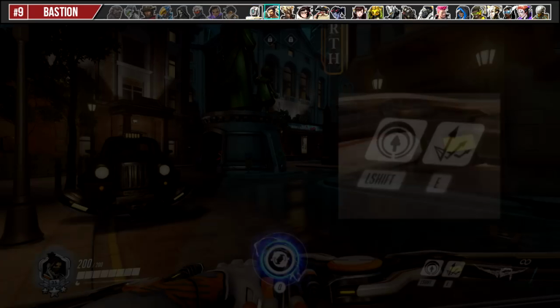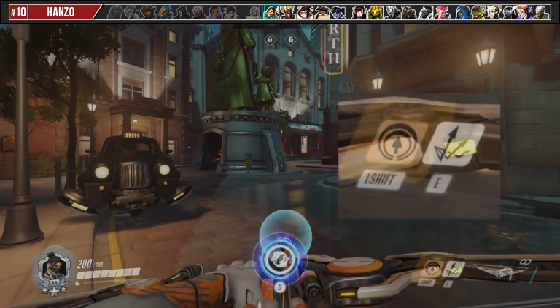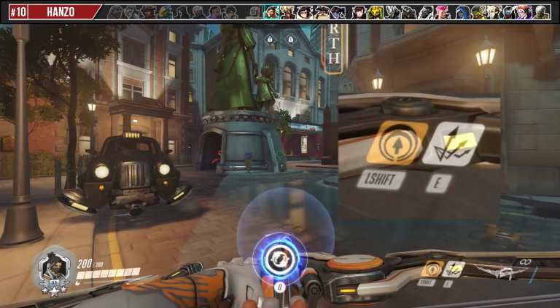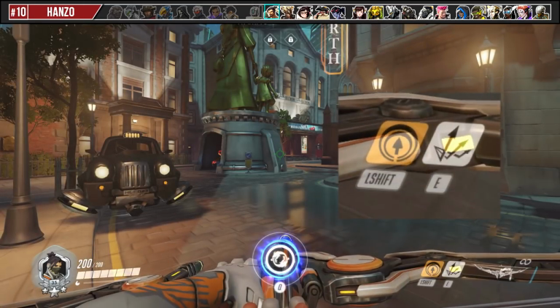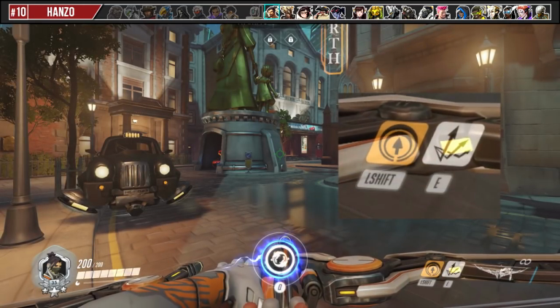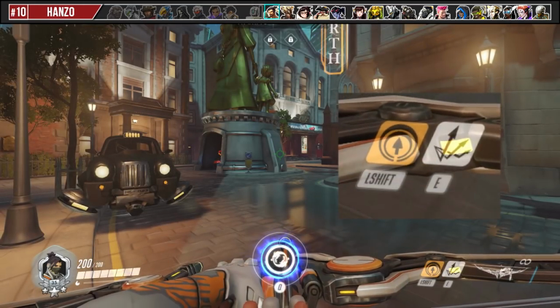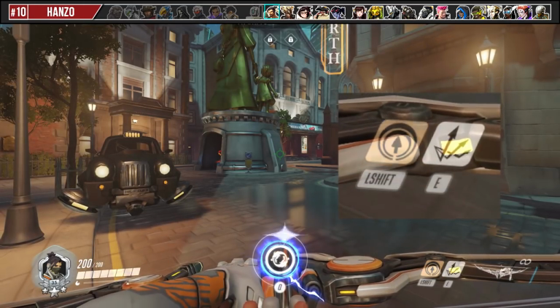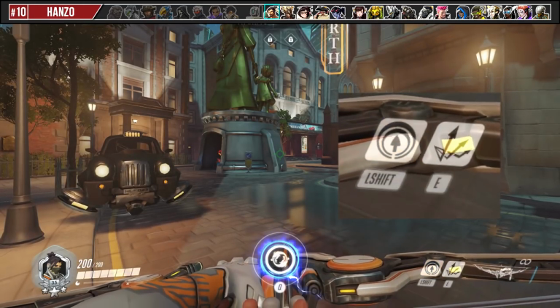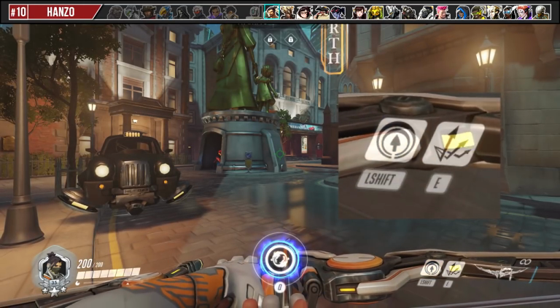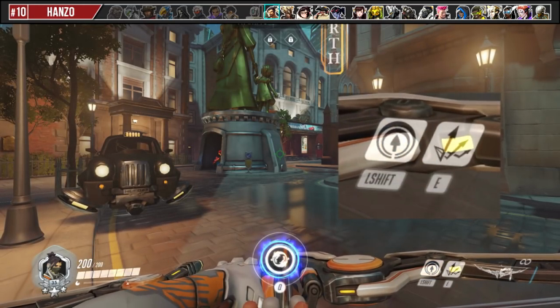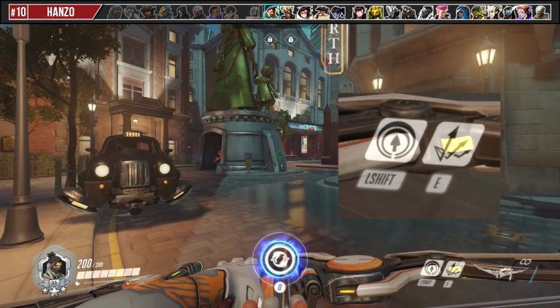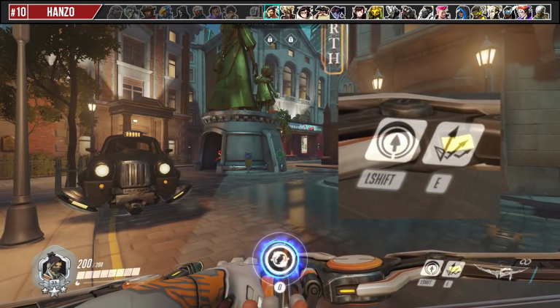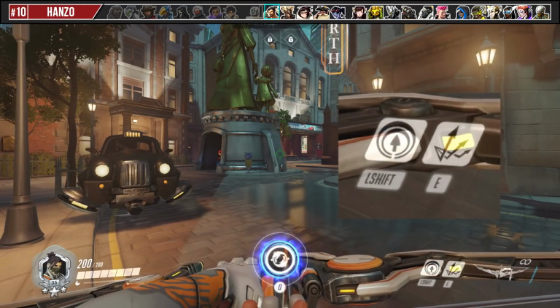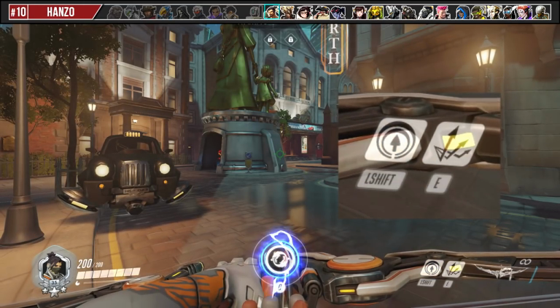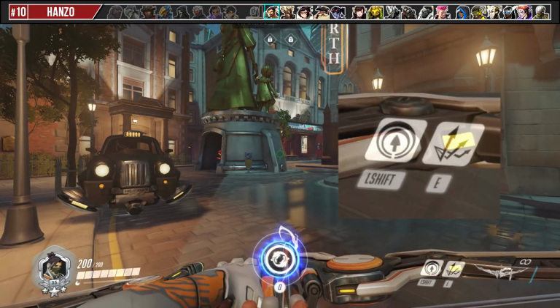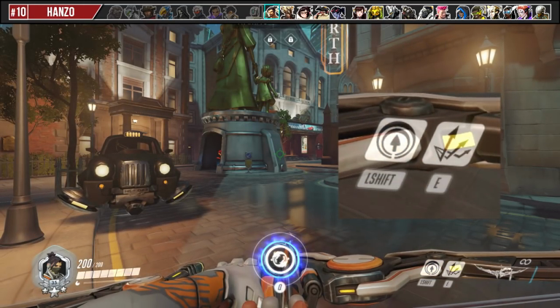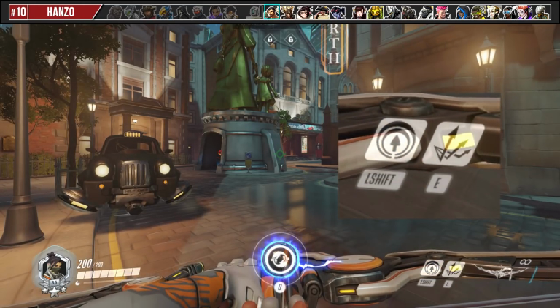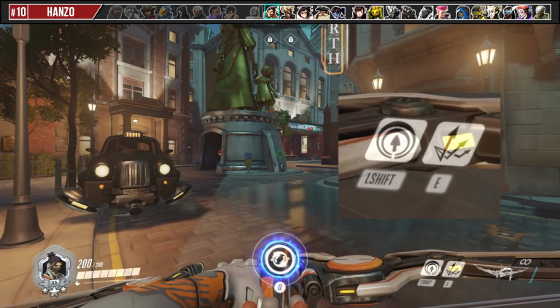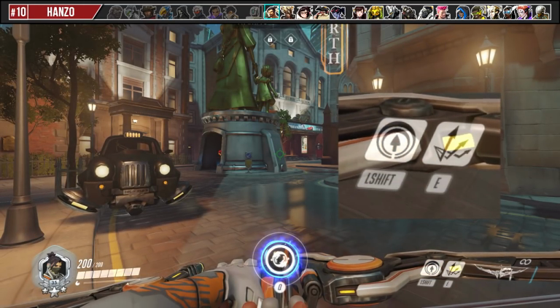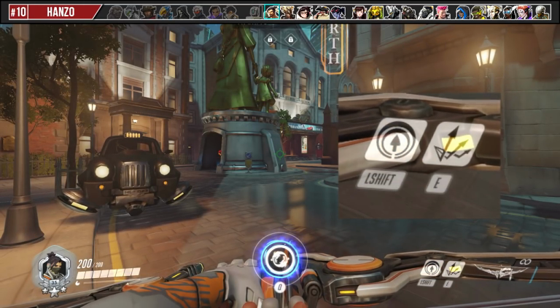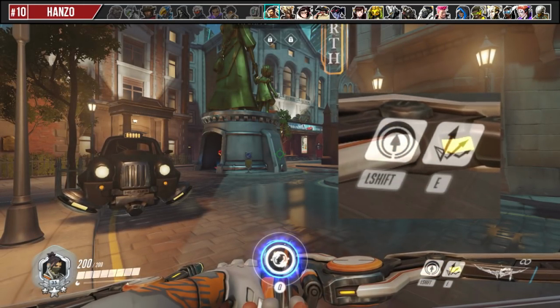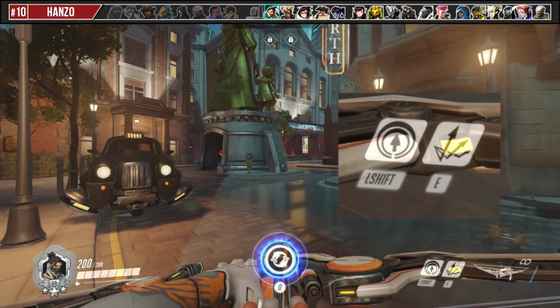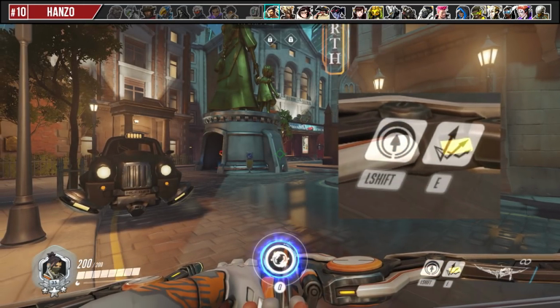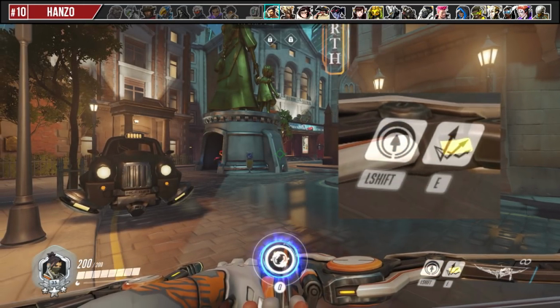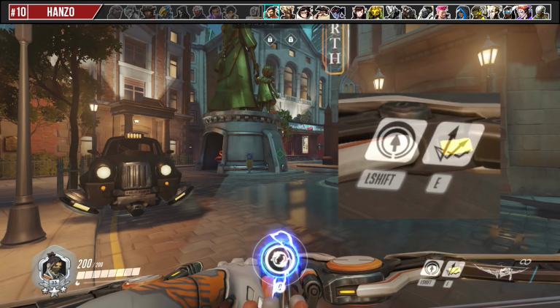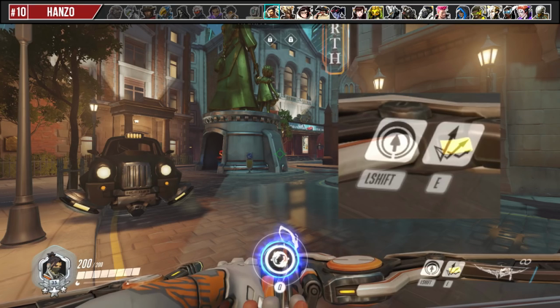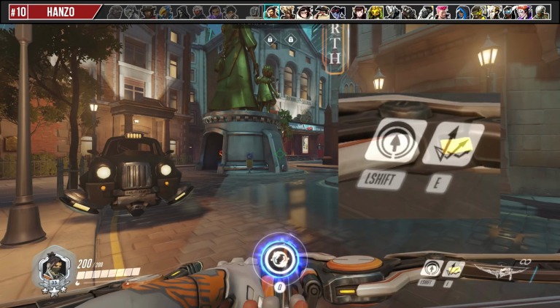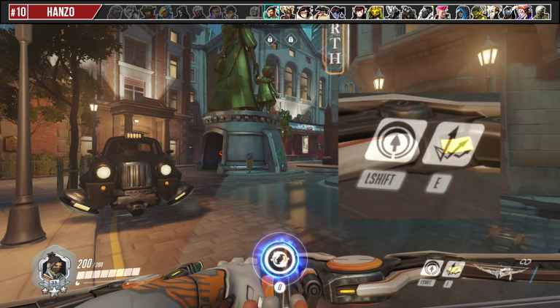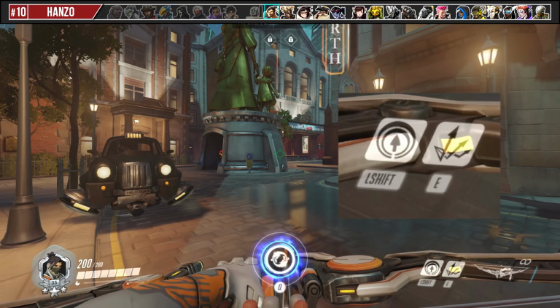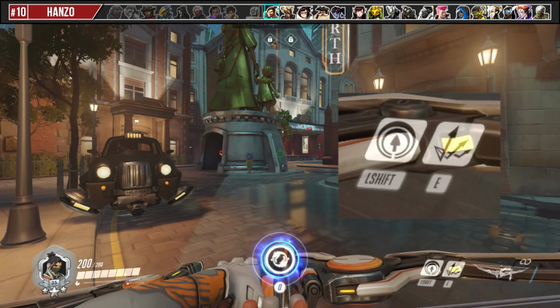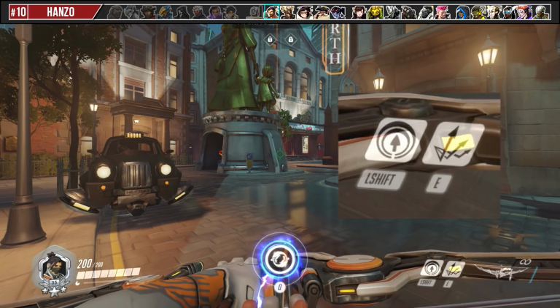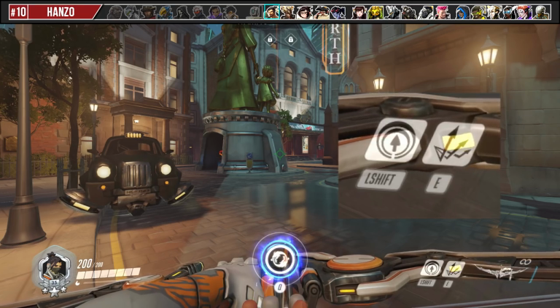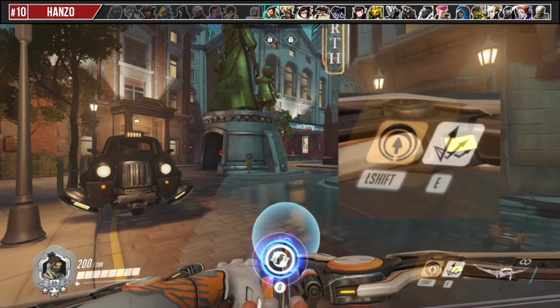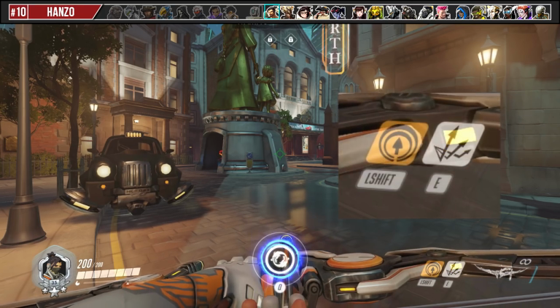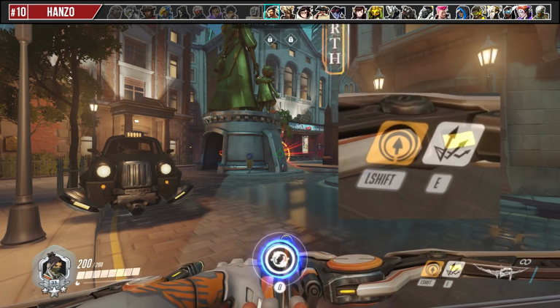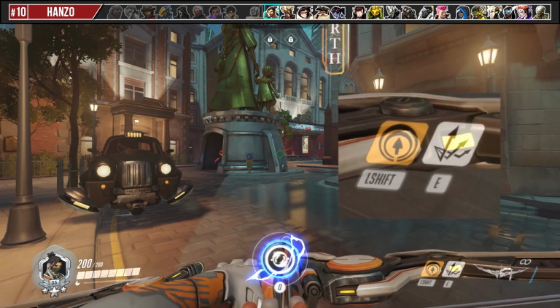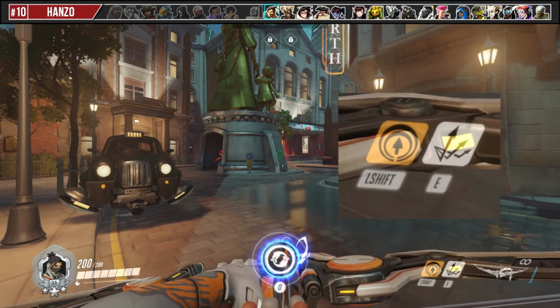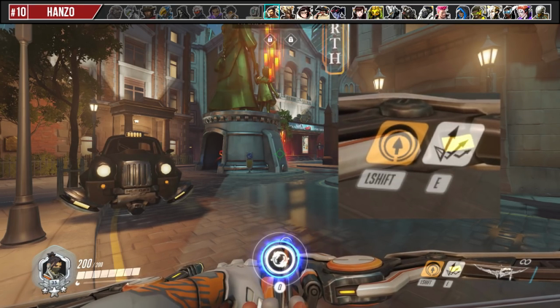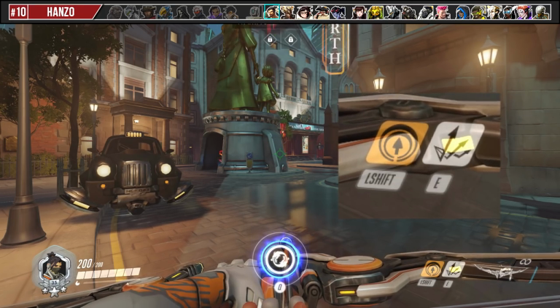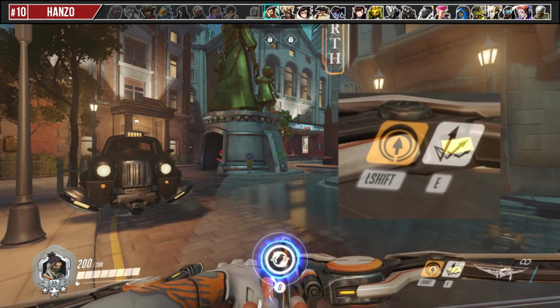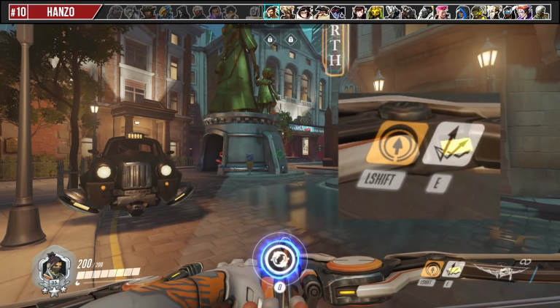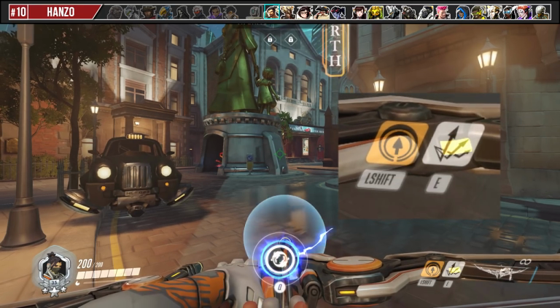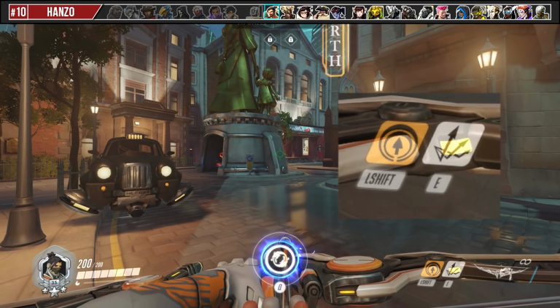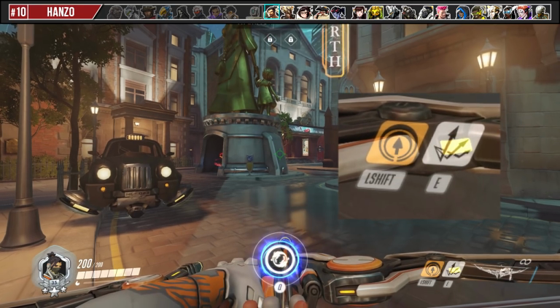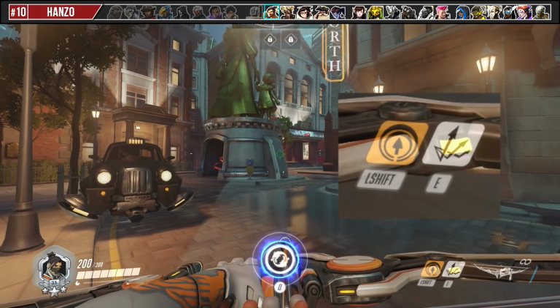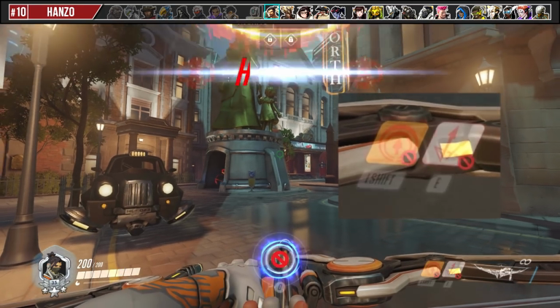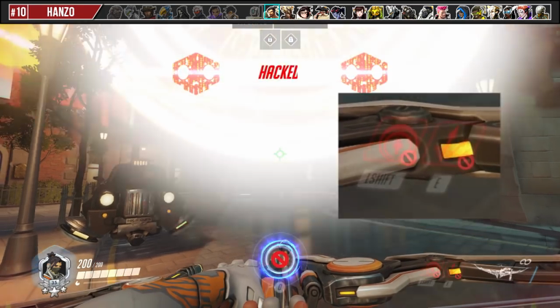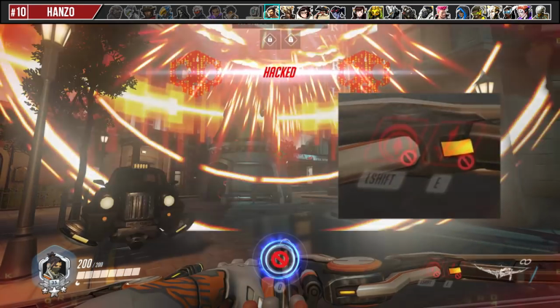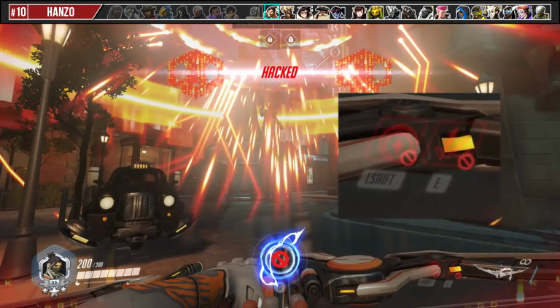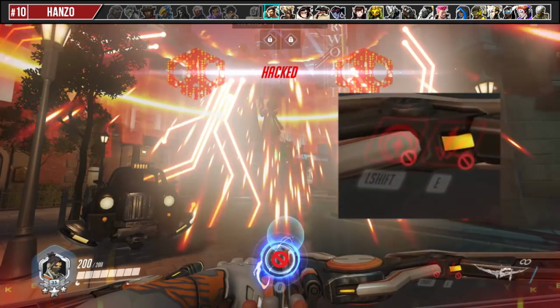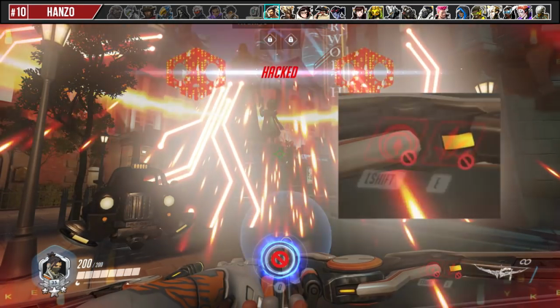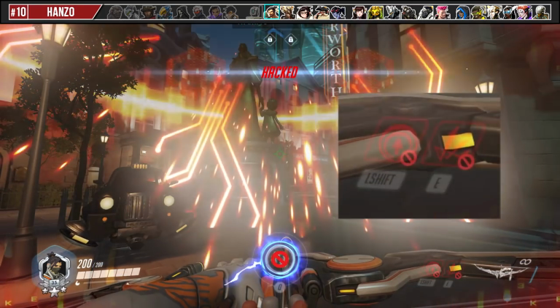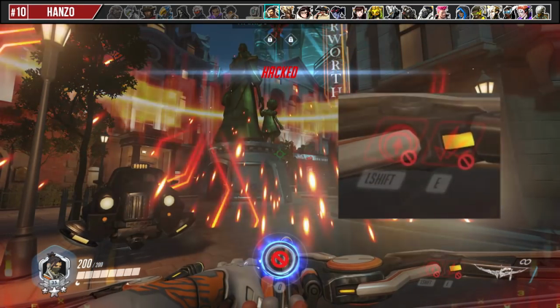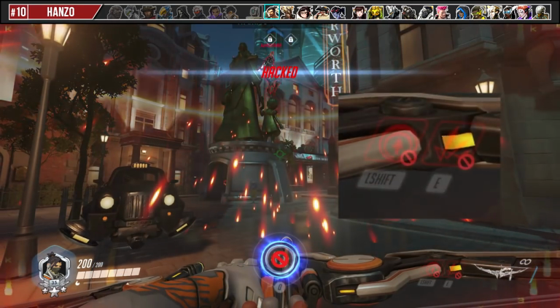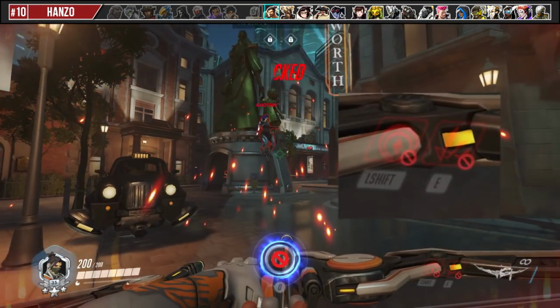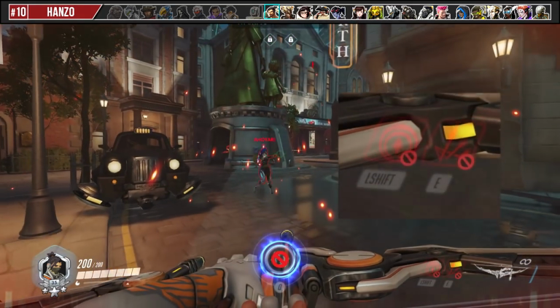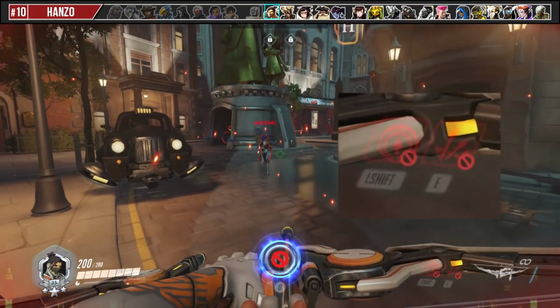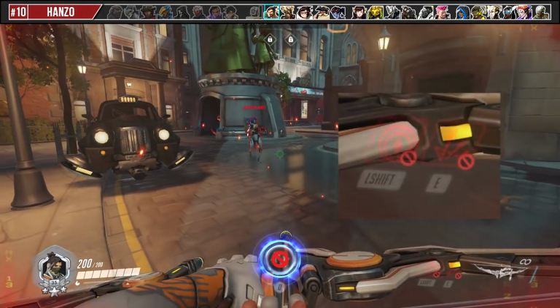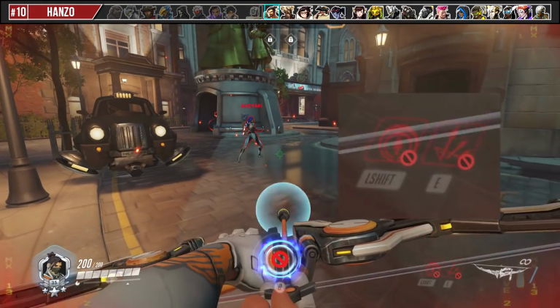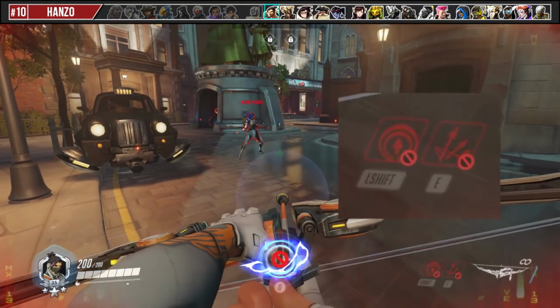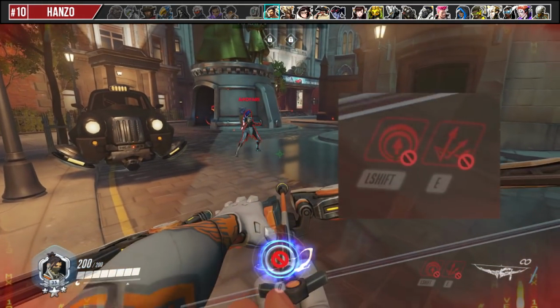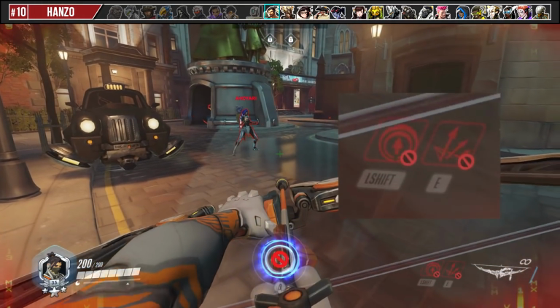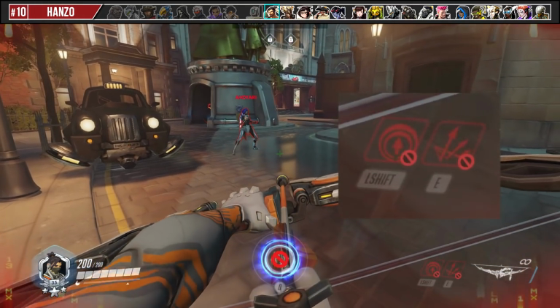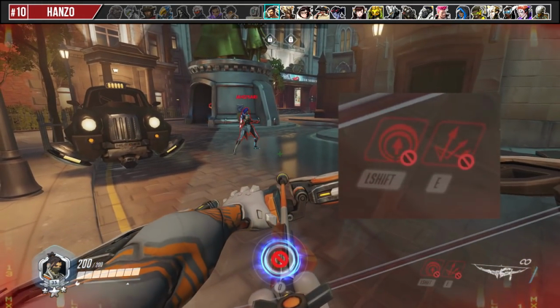If you ever hear or suspect Sombra is about to hack or EMP you, select your arrow ability beforehand and you can still use it after the hack.